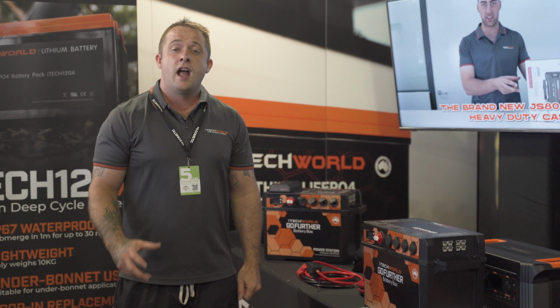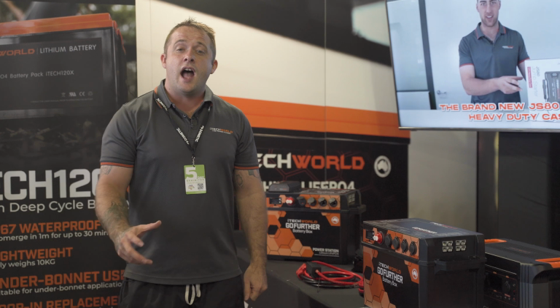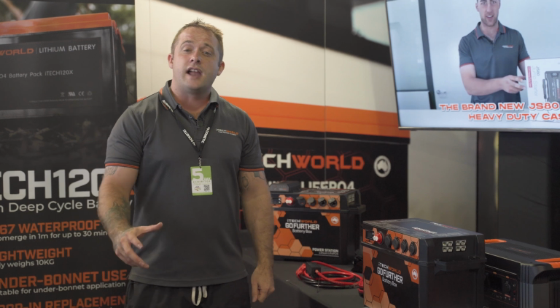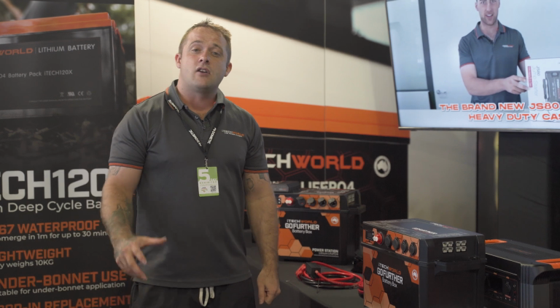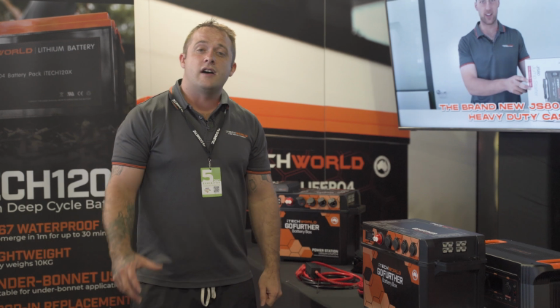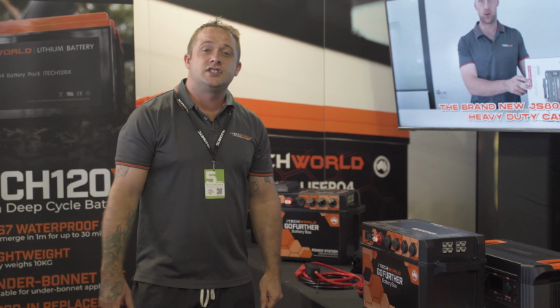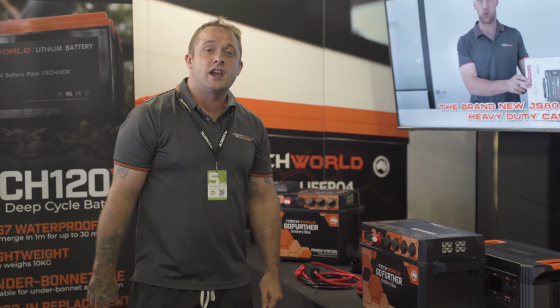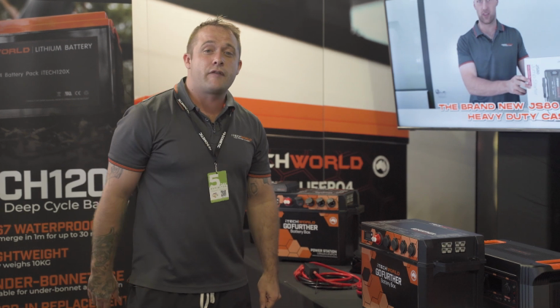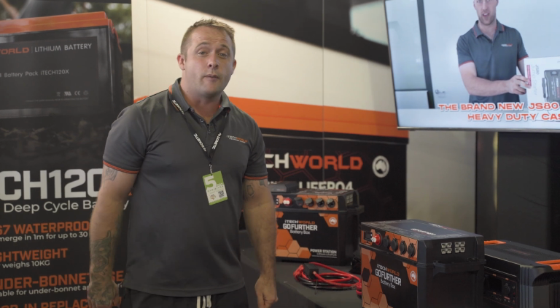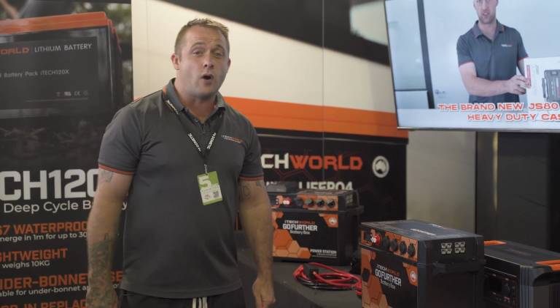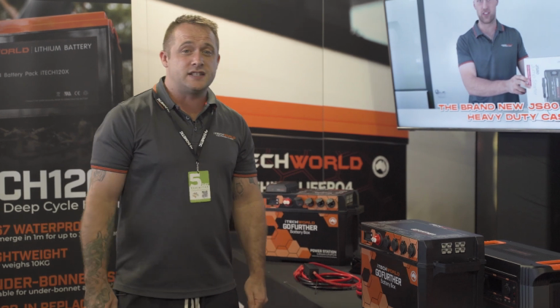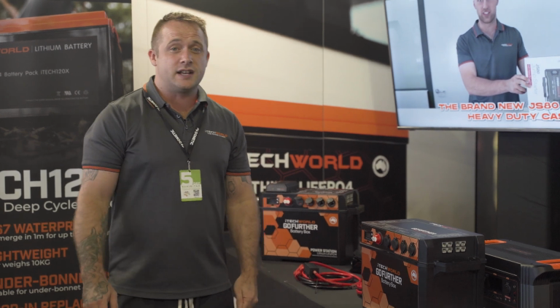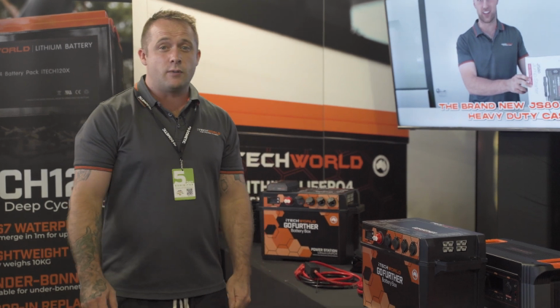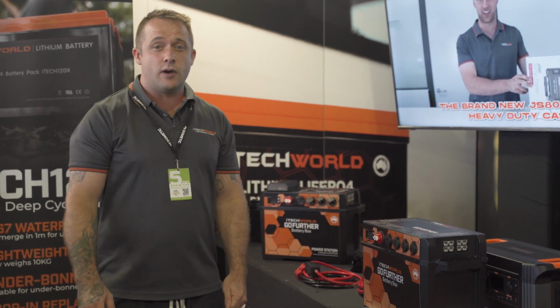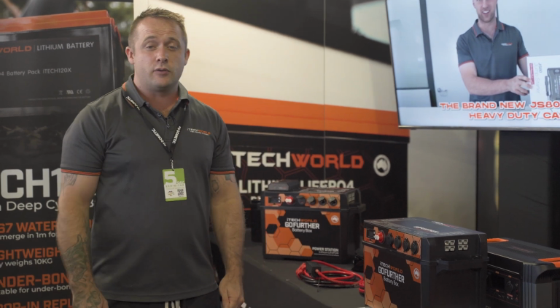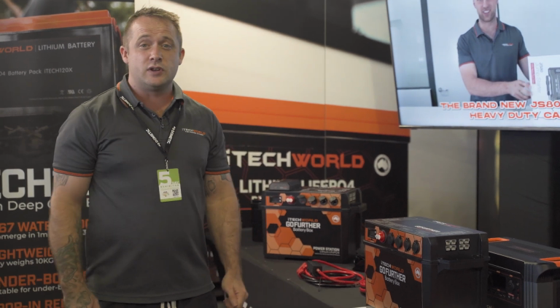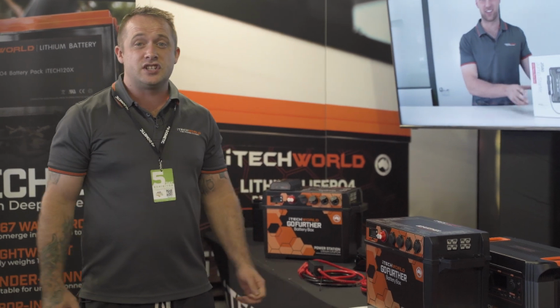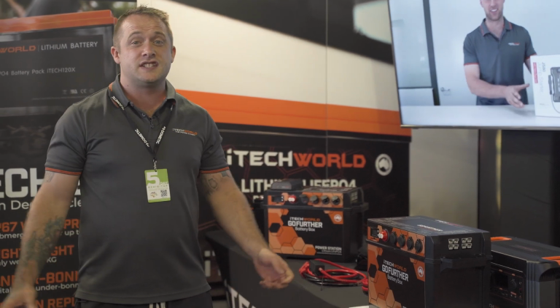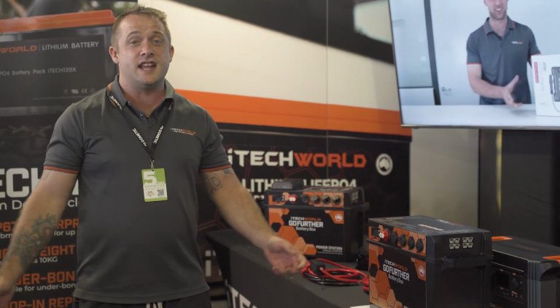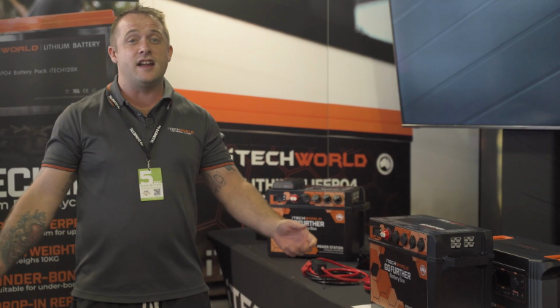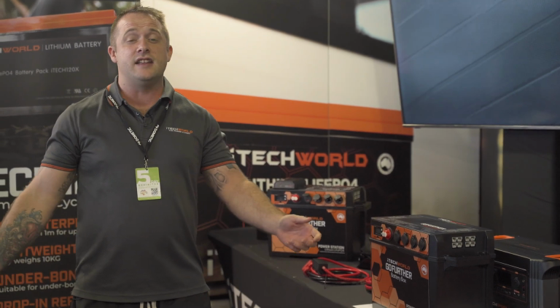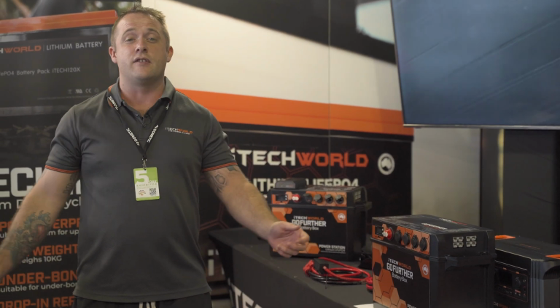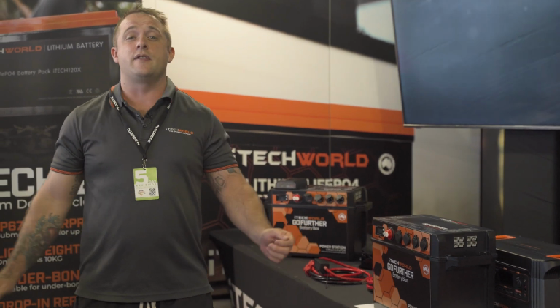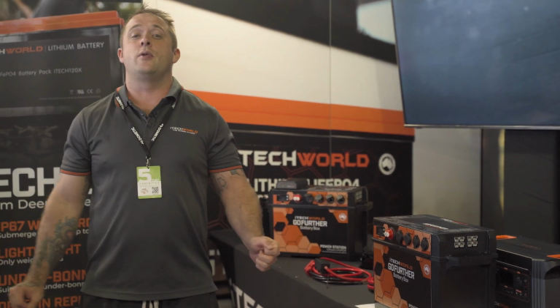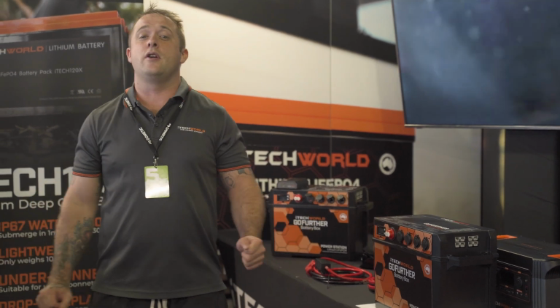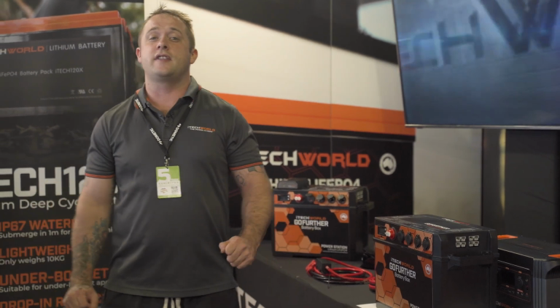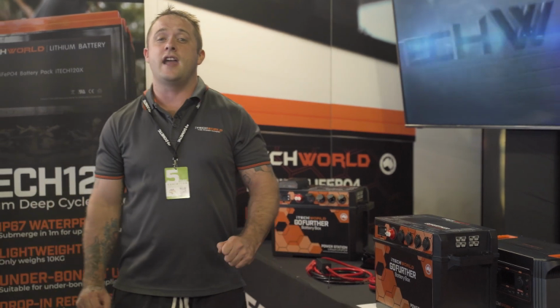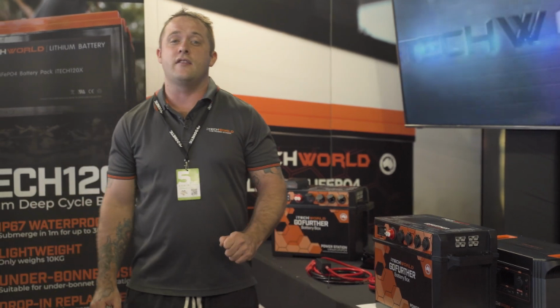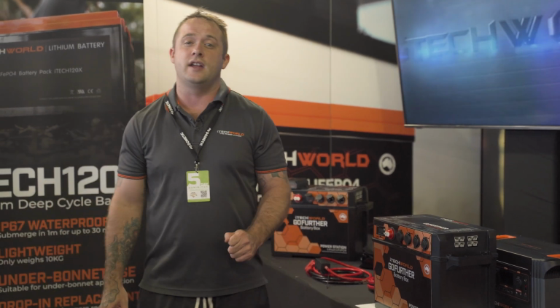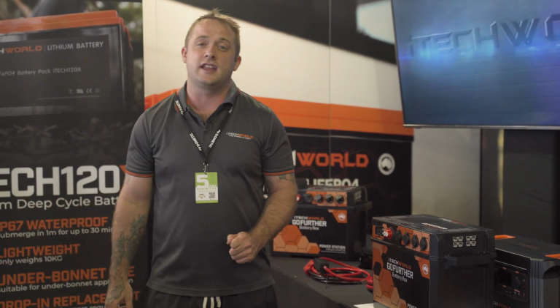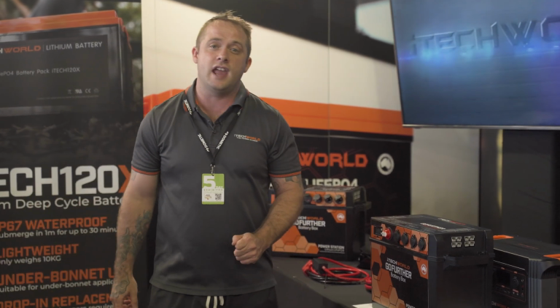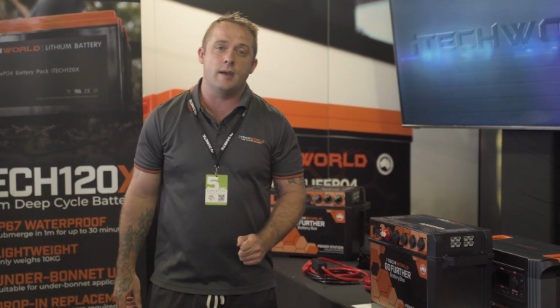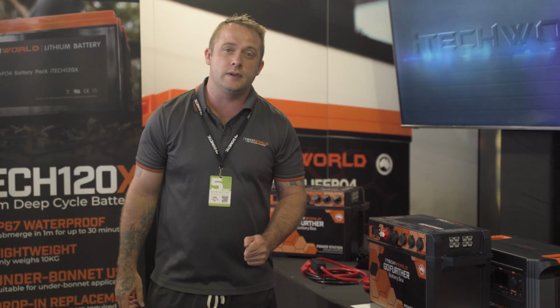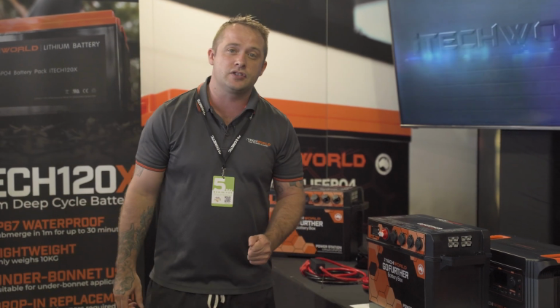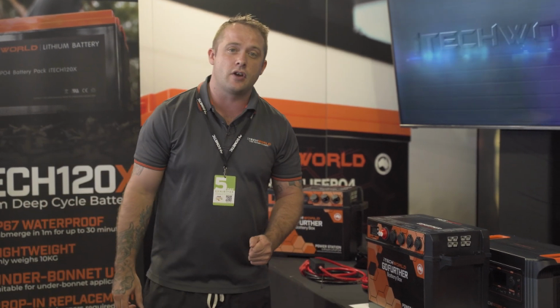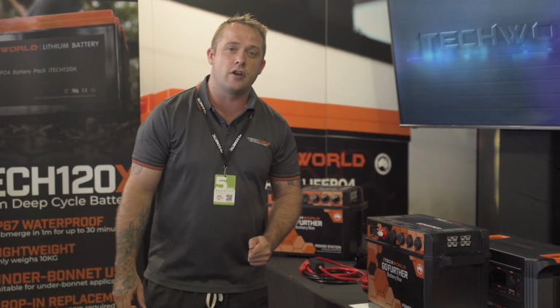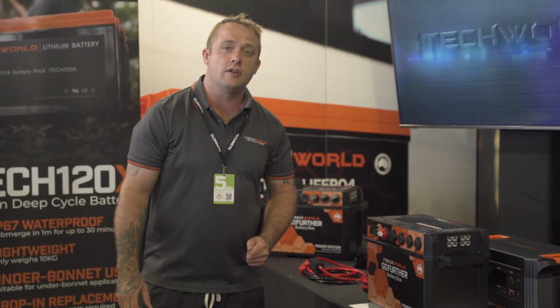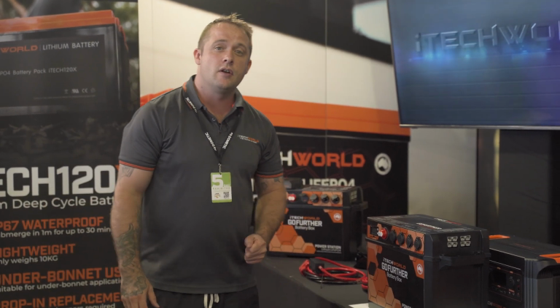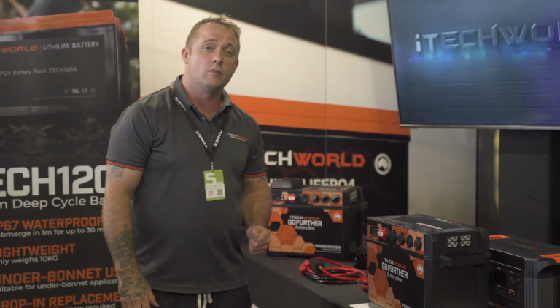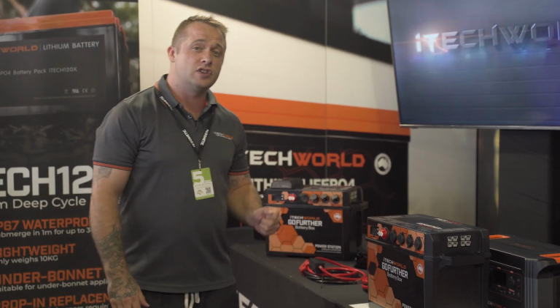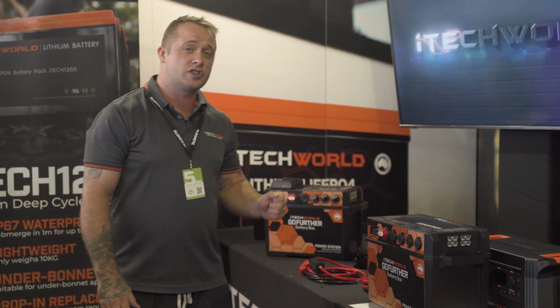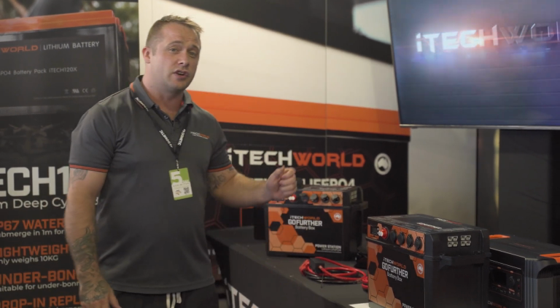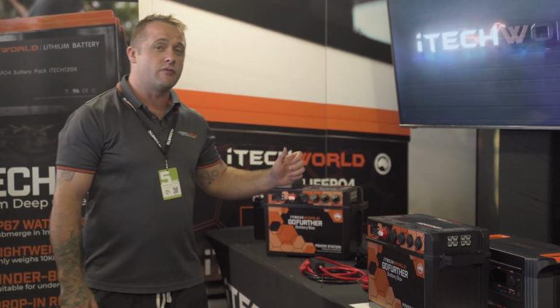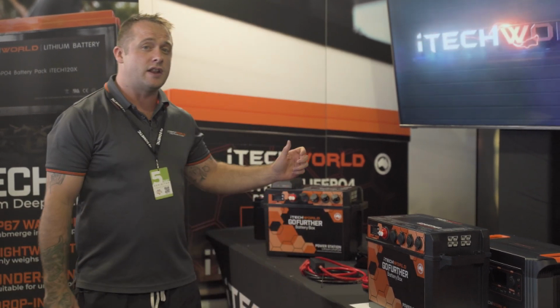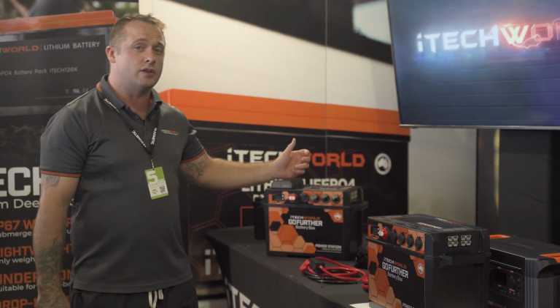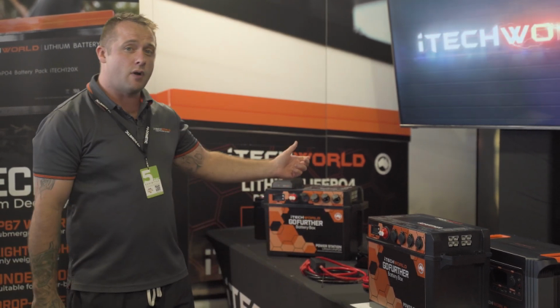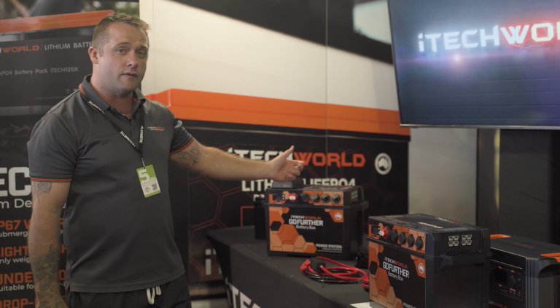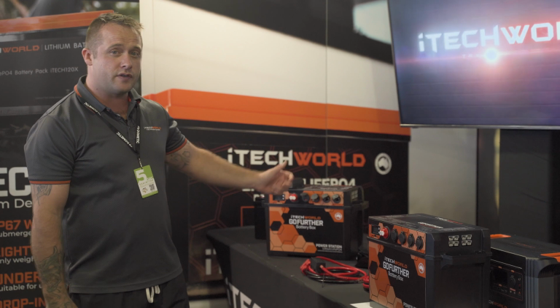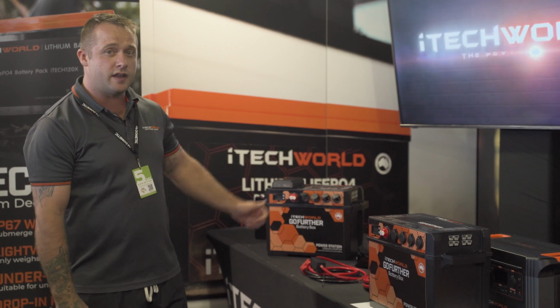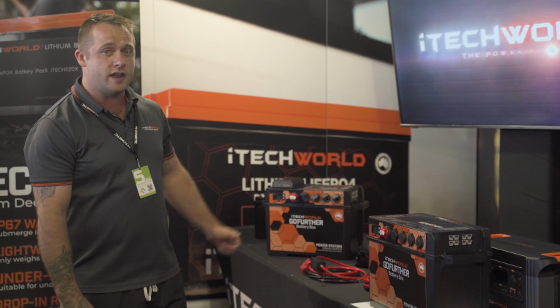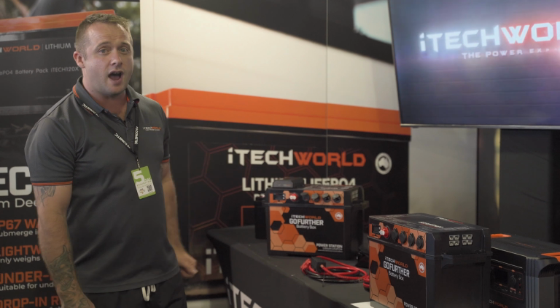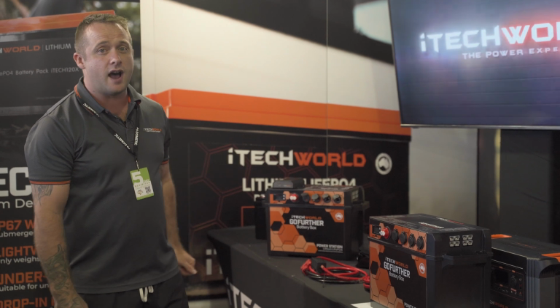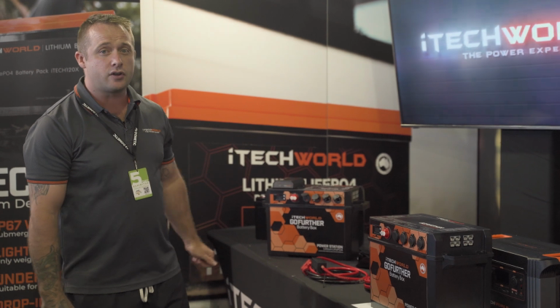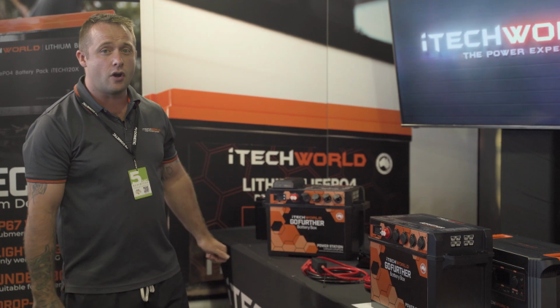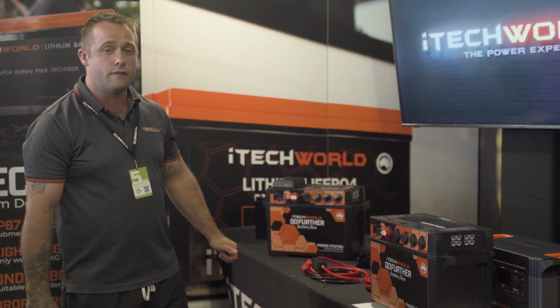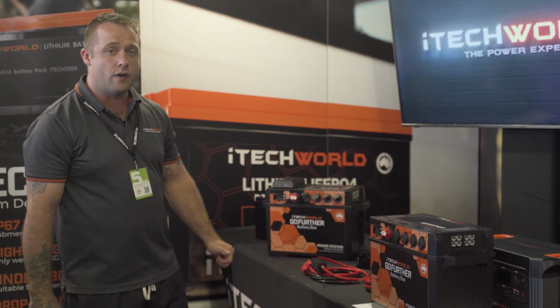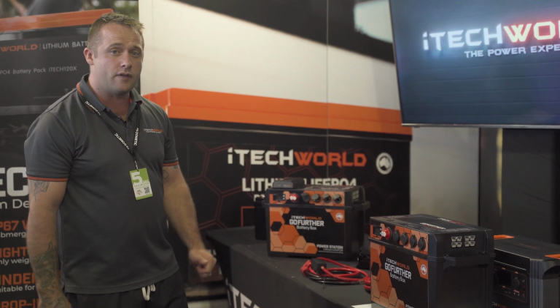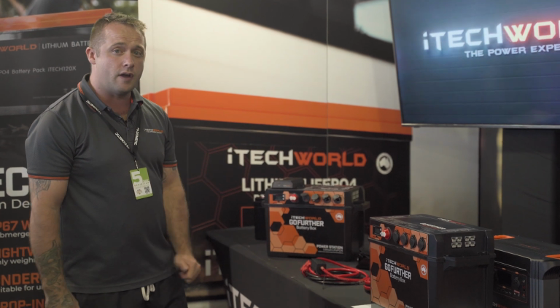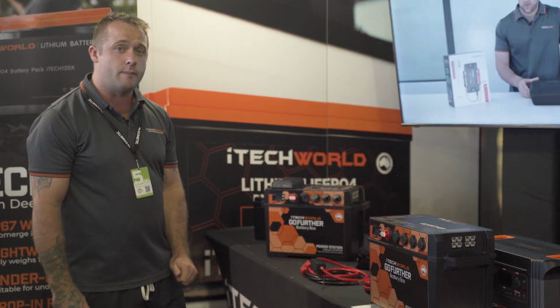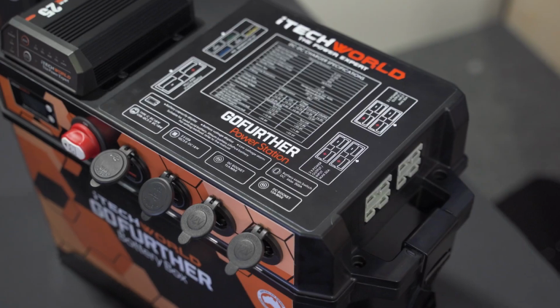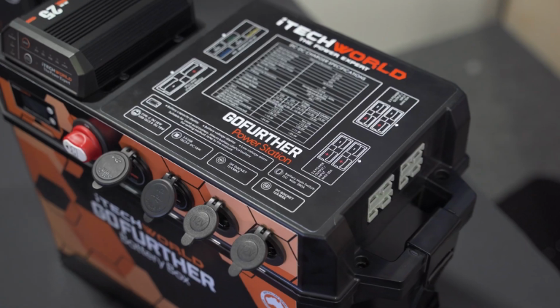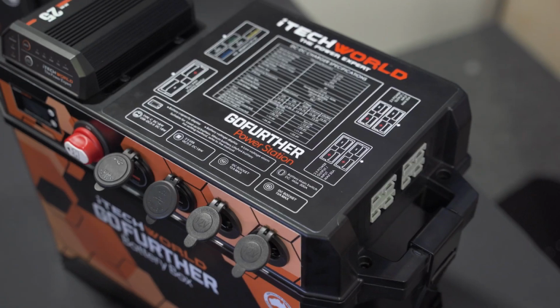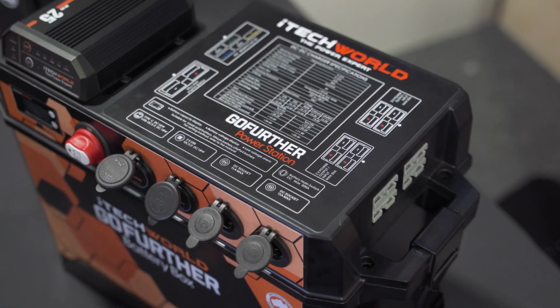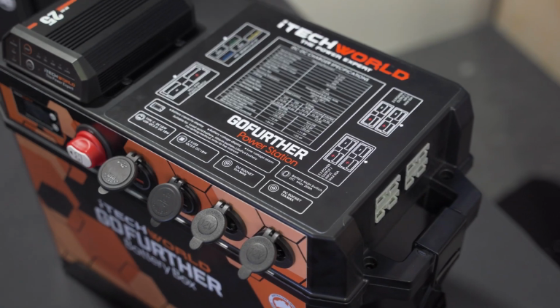Hey guys, Jarrod from iTech World. We're just down here at the Perth Caravan and Camping Show. We're just gonna run you over the Go Further battery box.